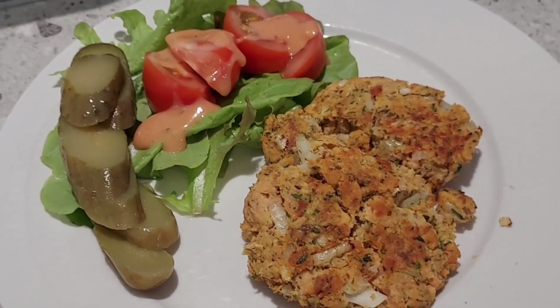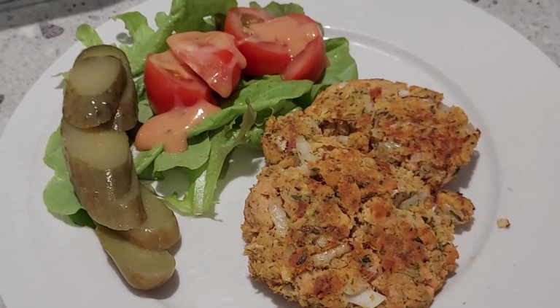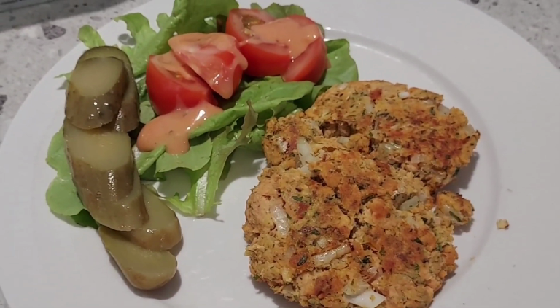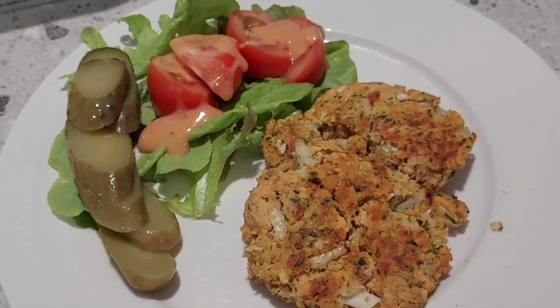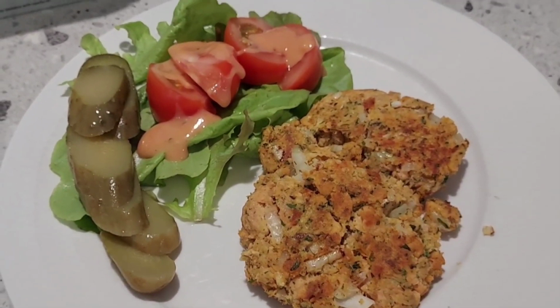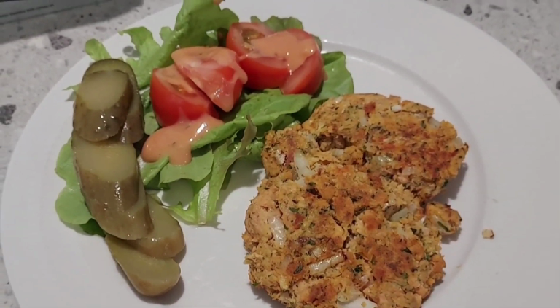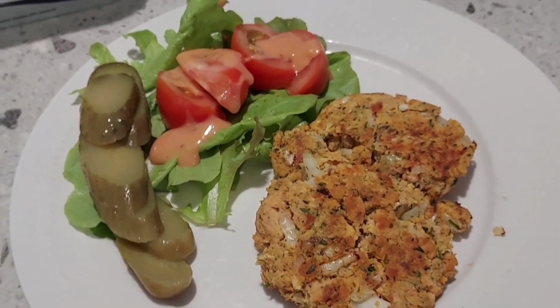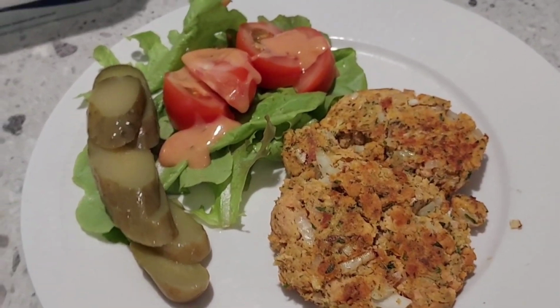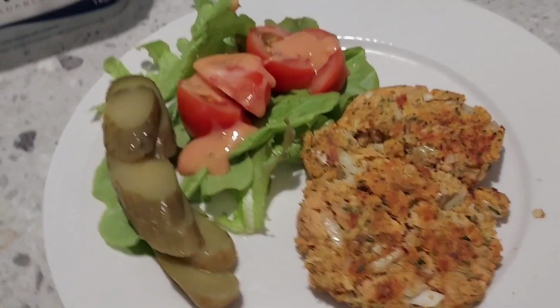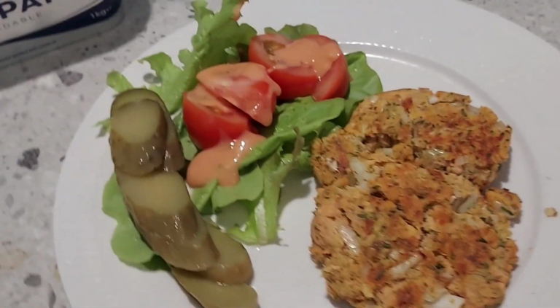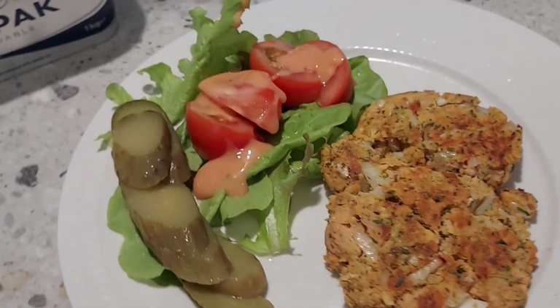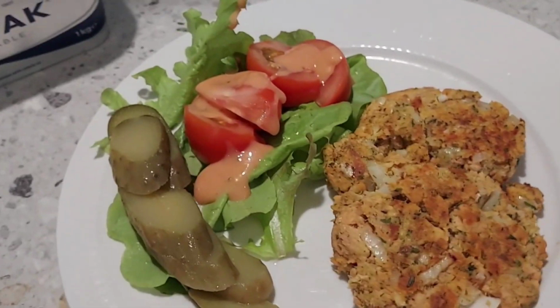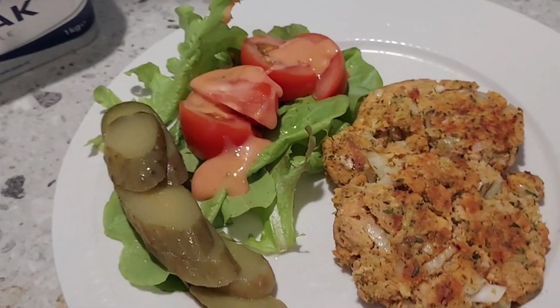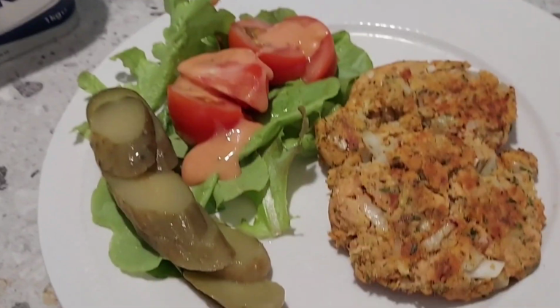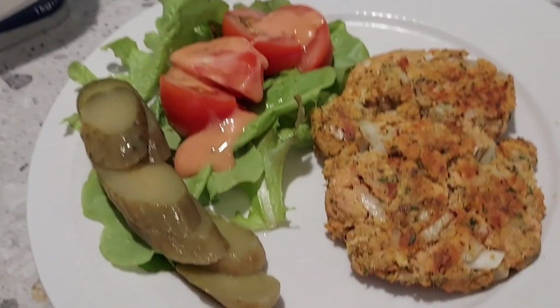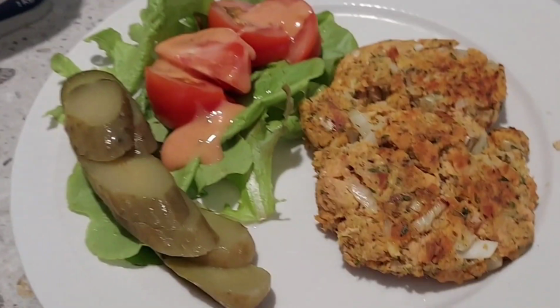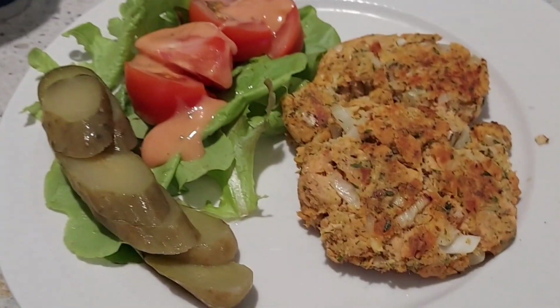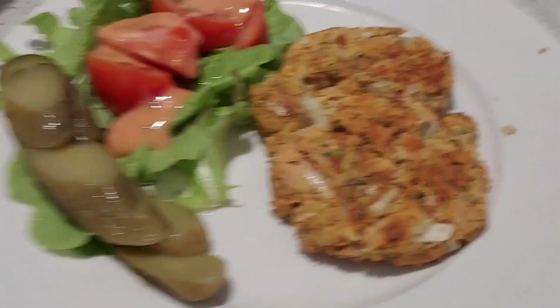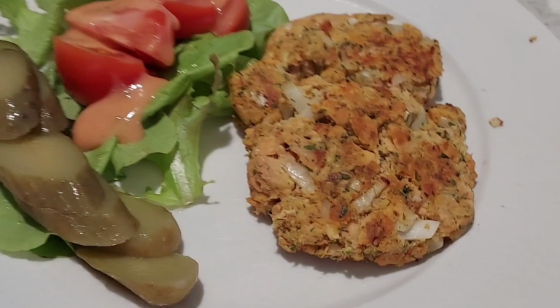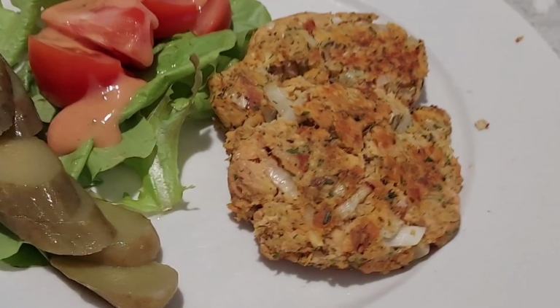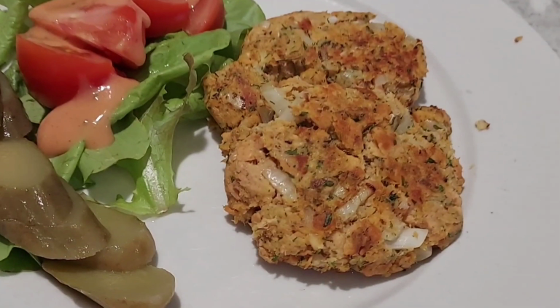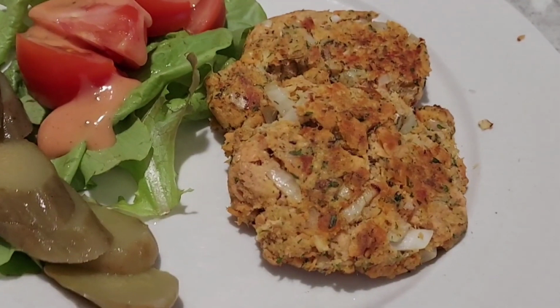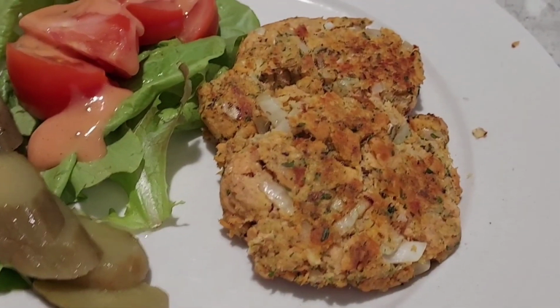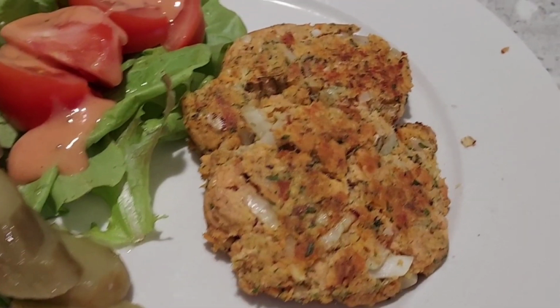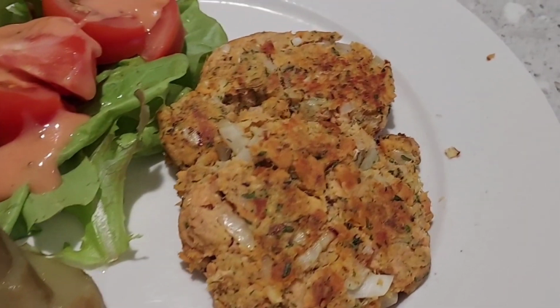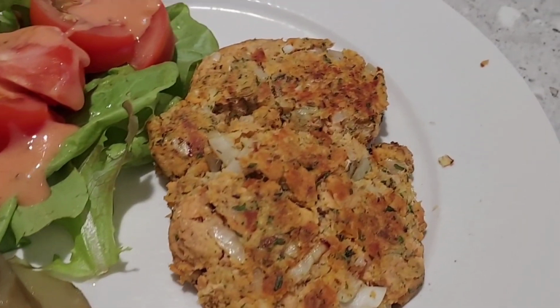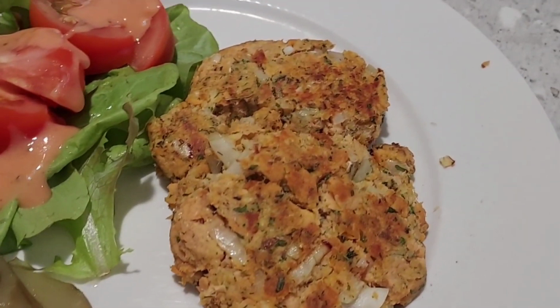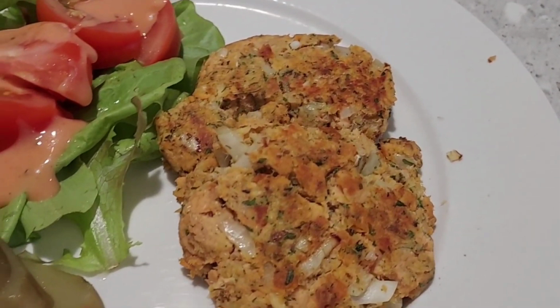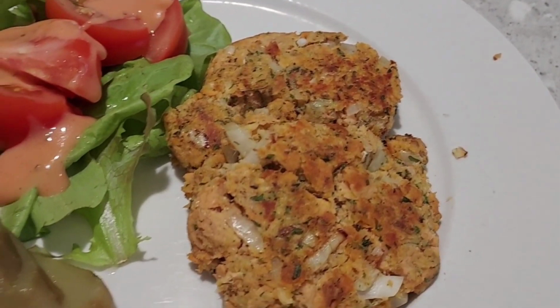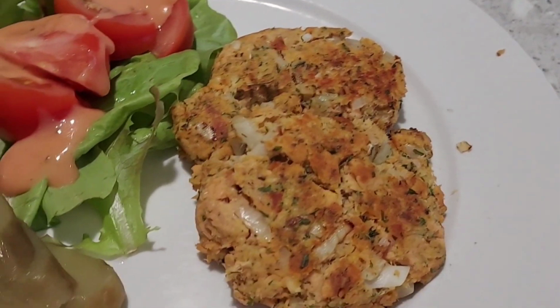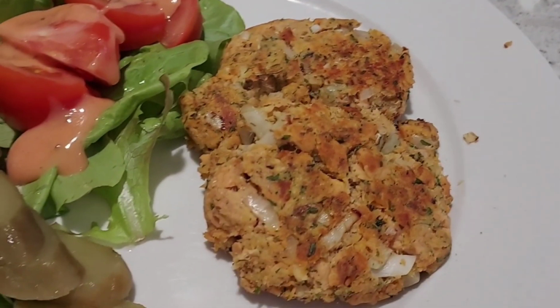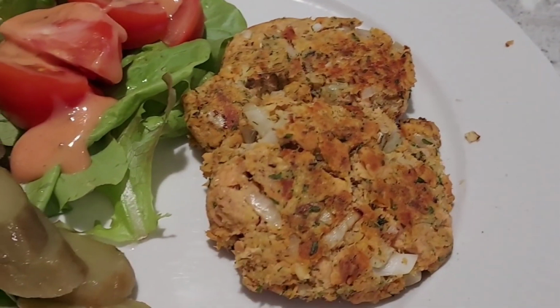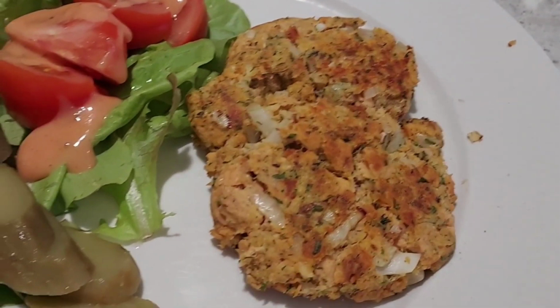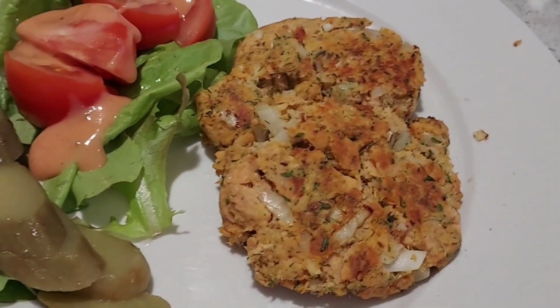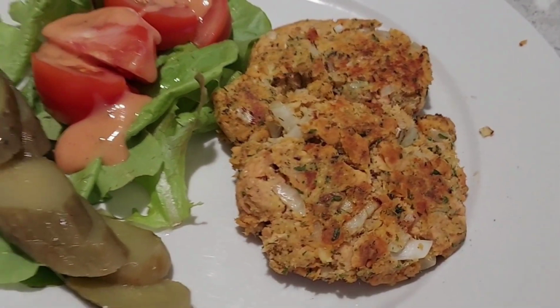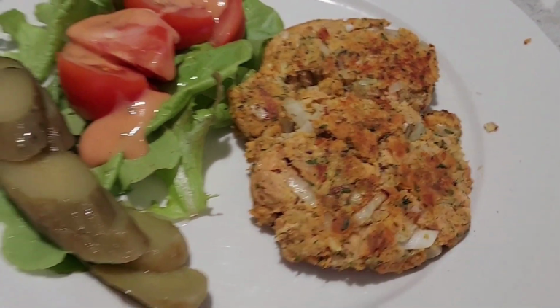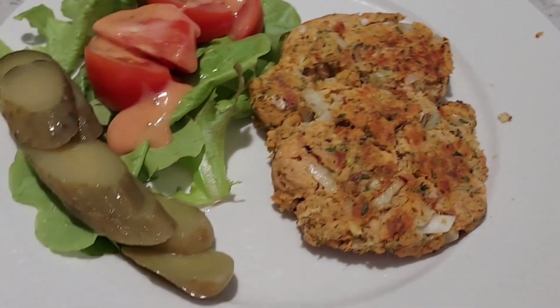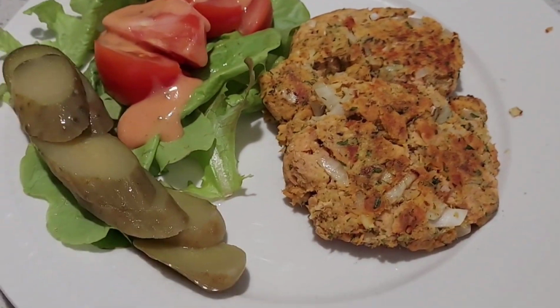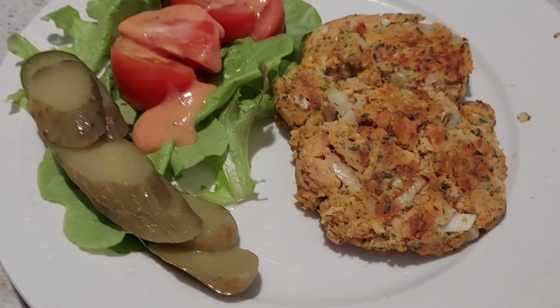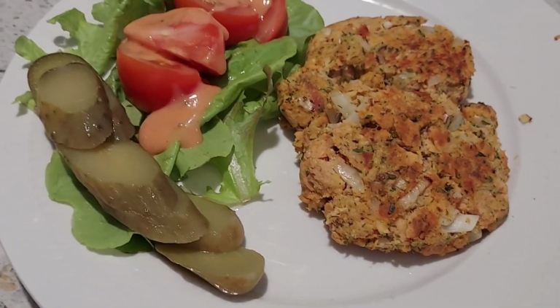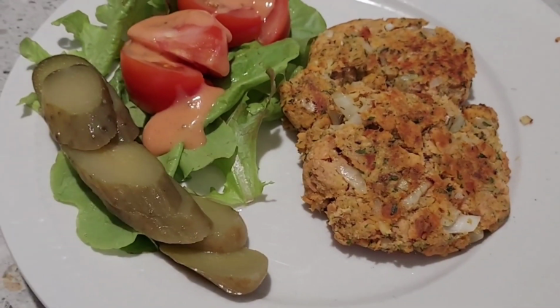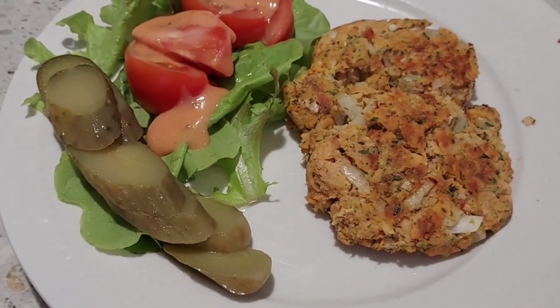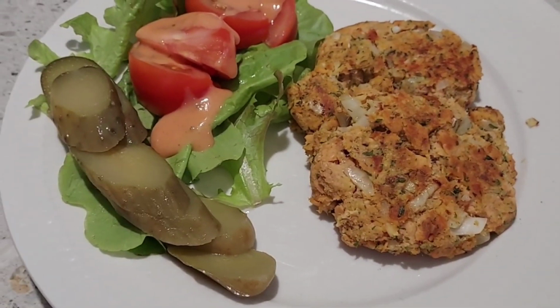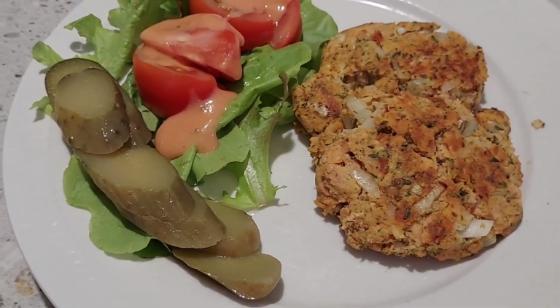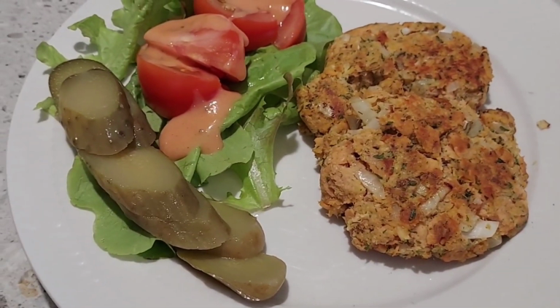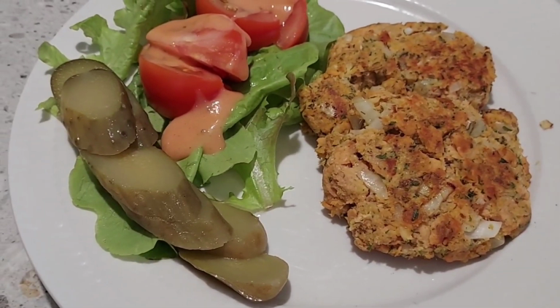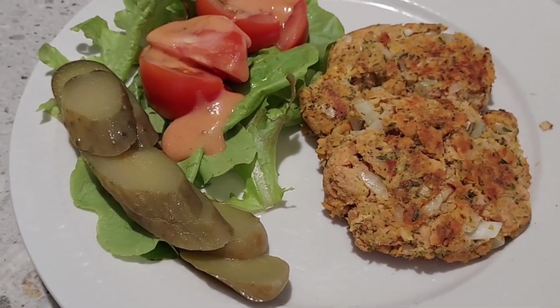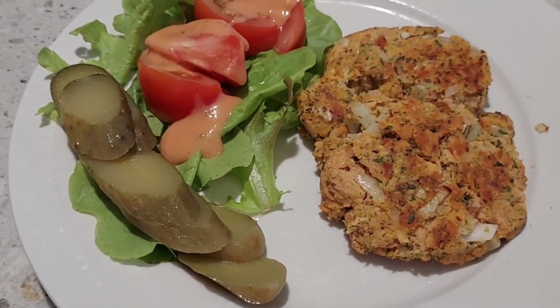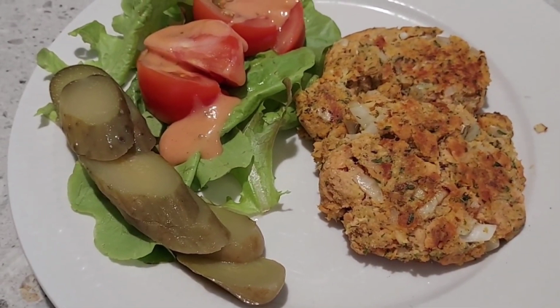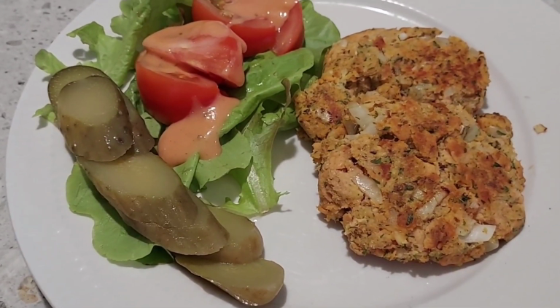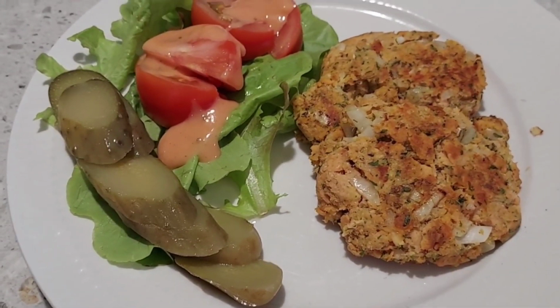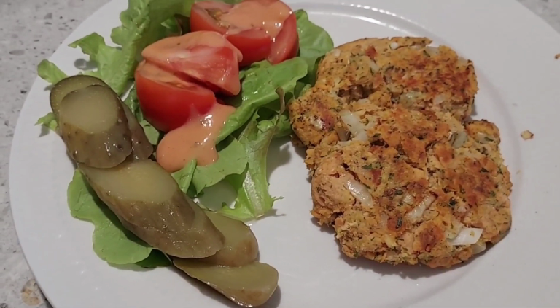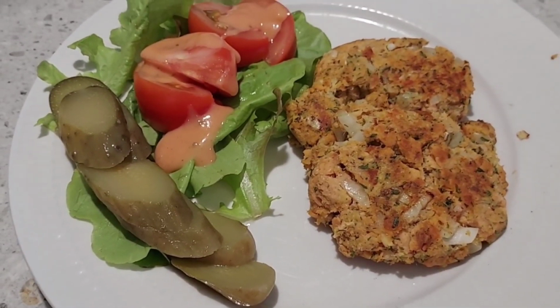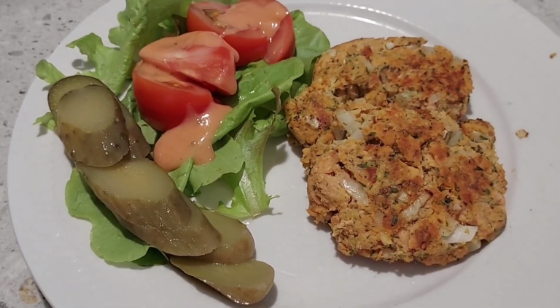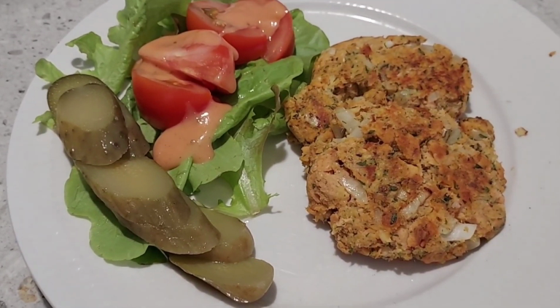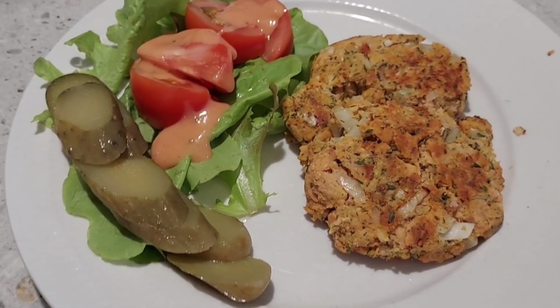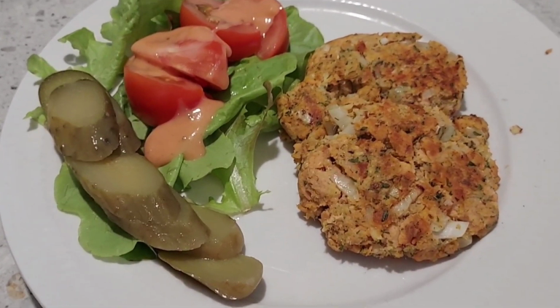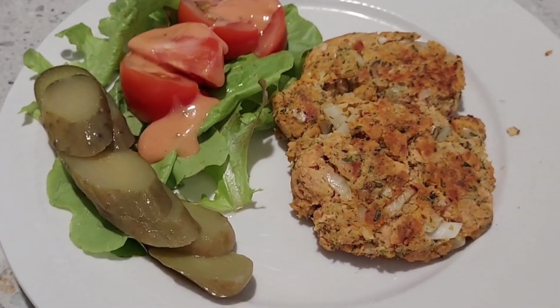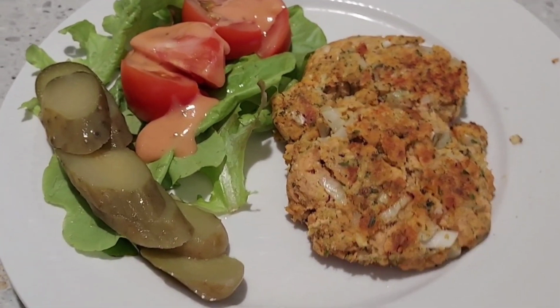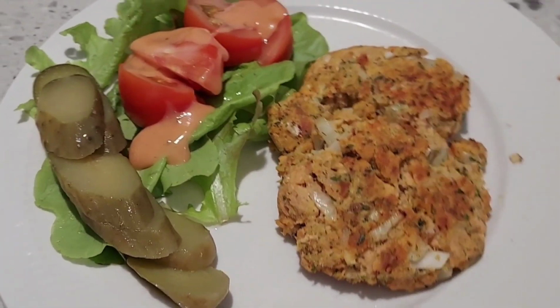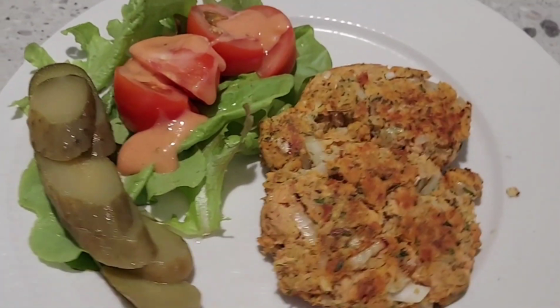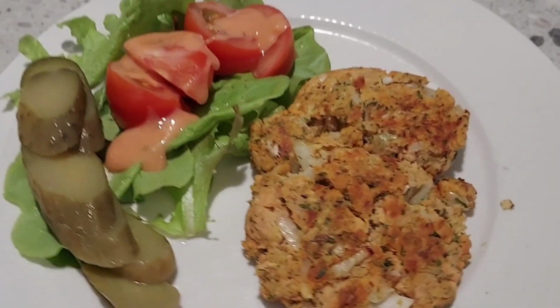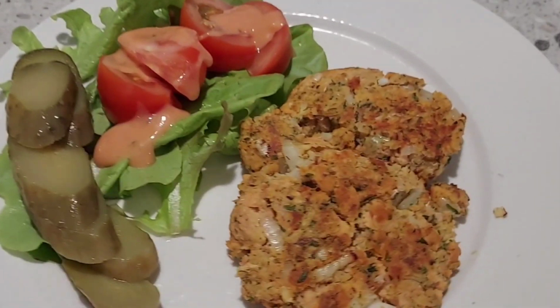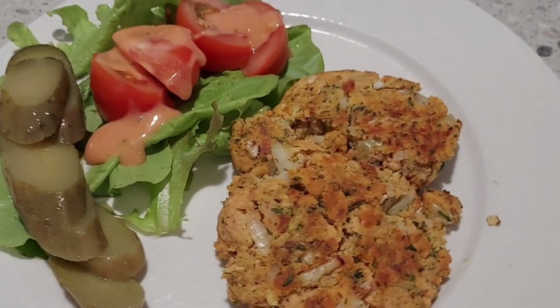And oh yes, I found a jar of pickles in the fridge, so I started going through that jar of pickles too.